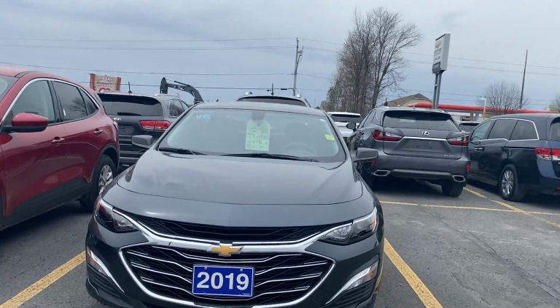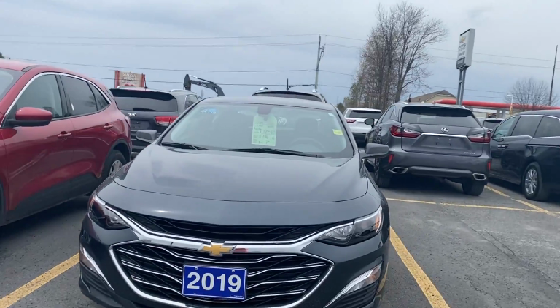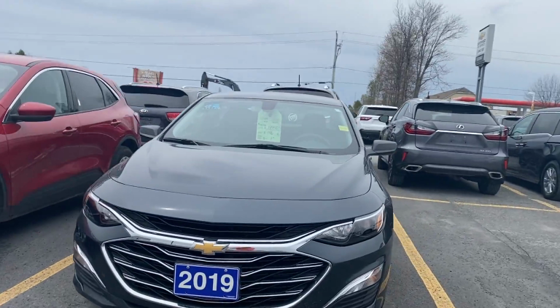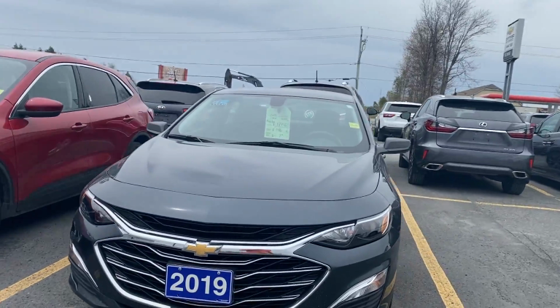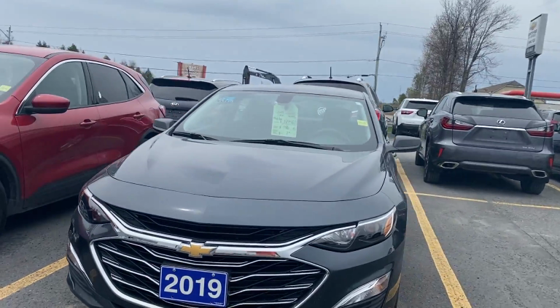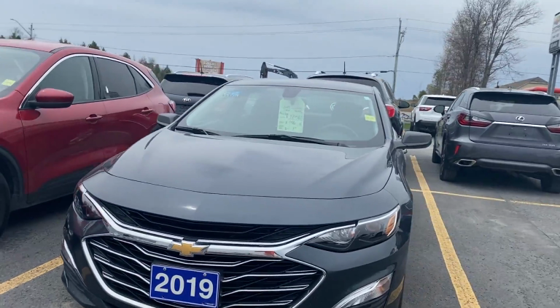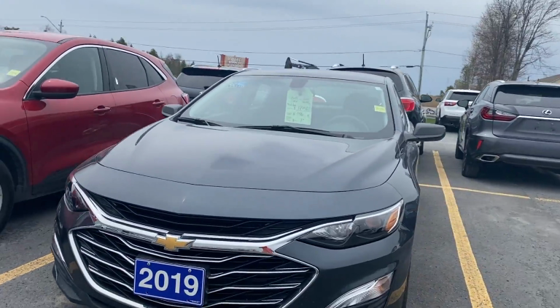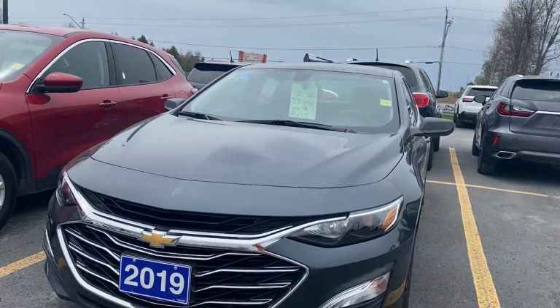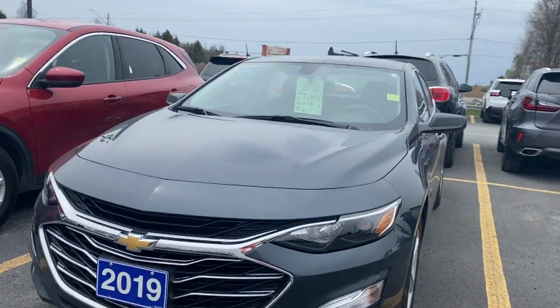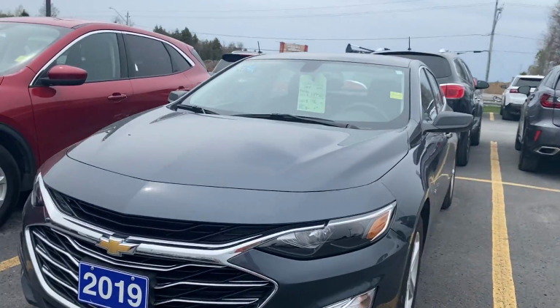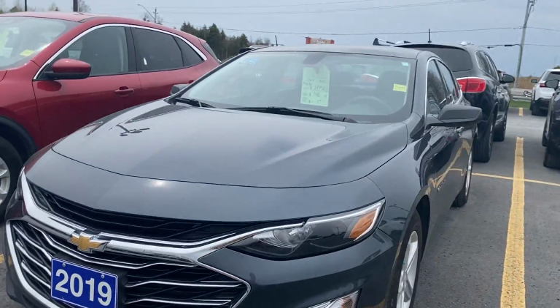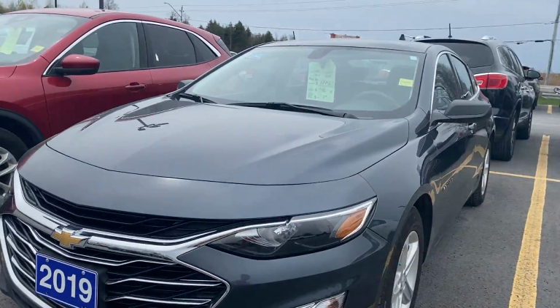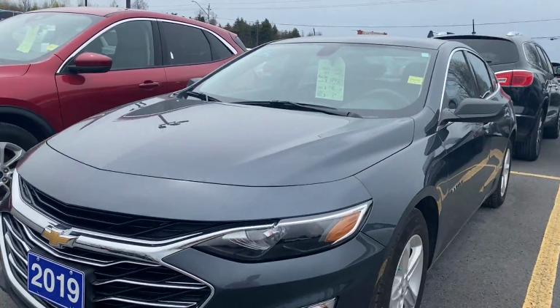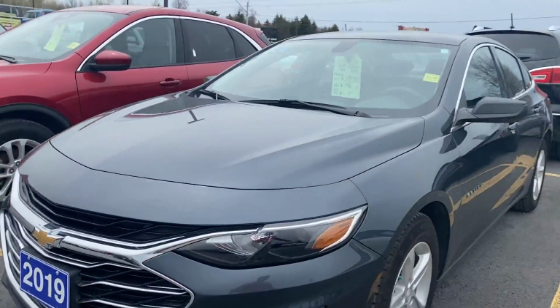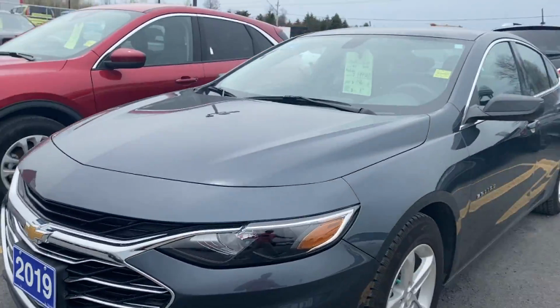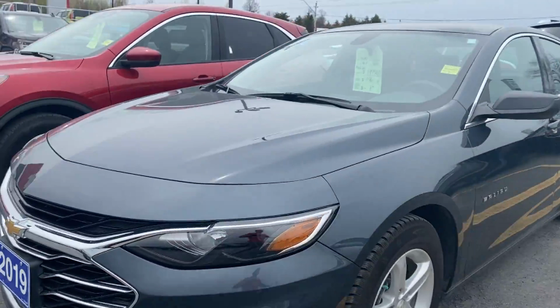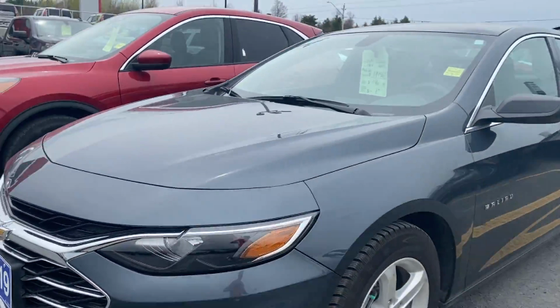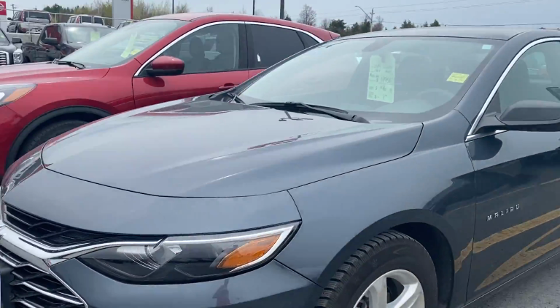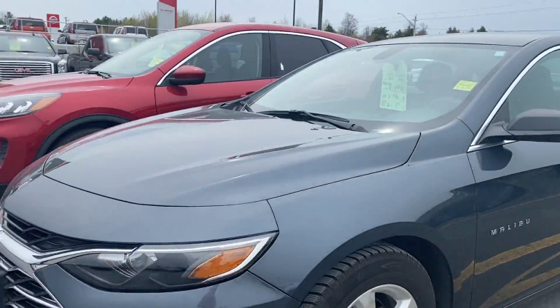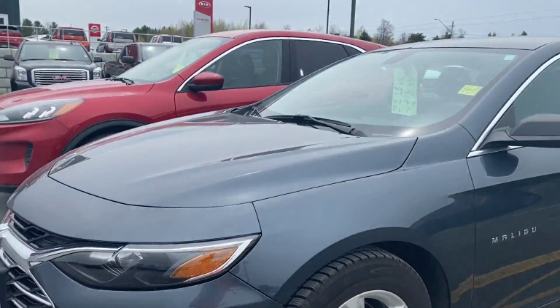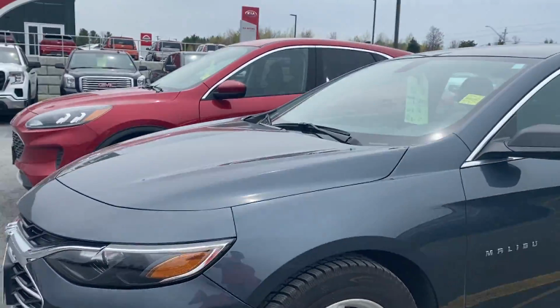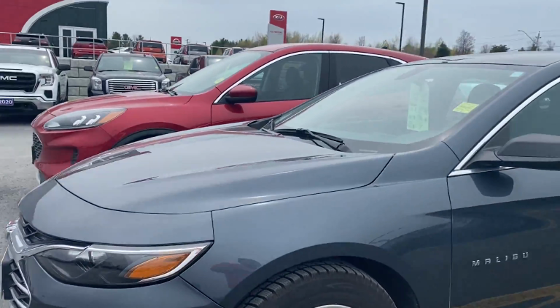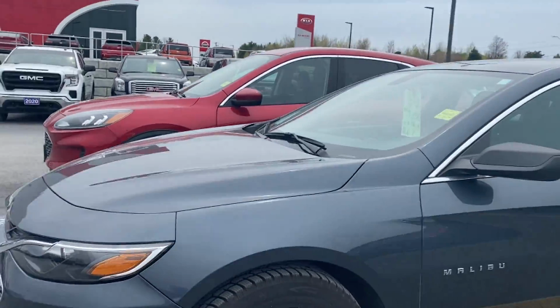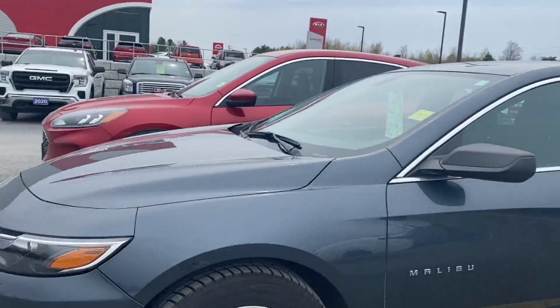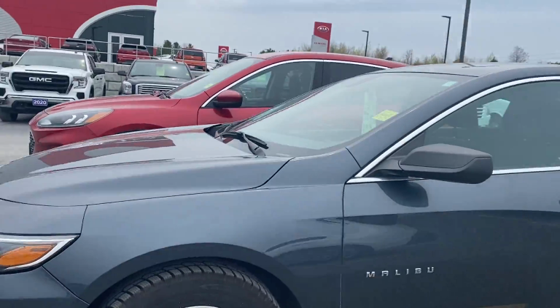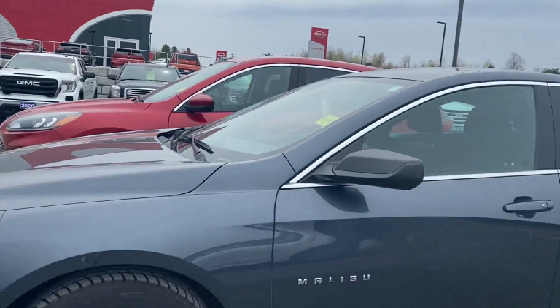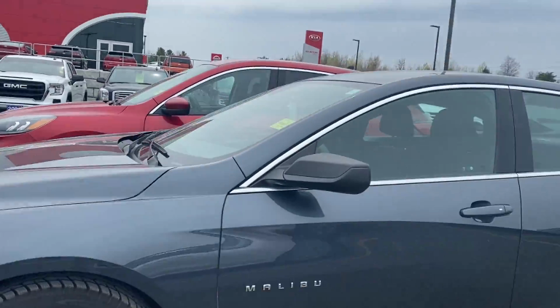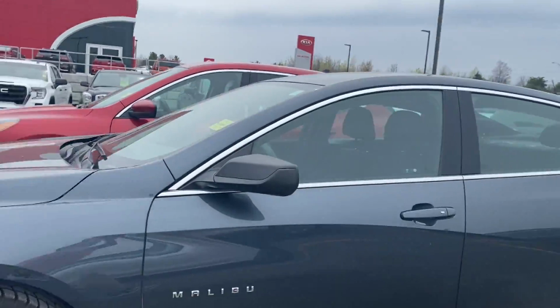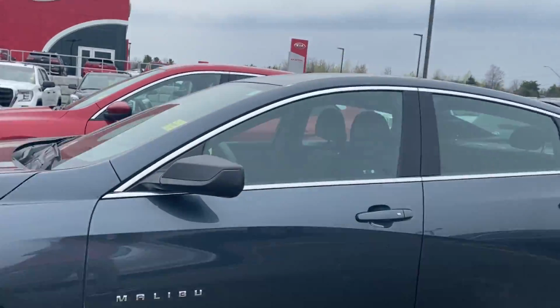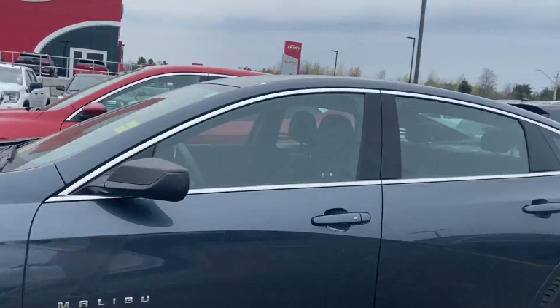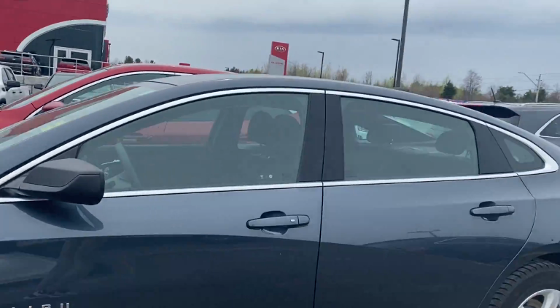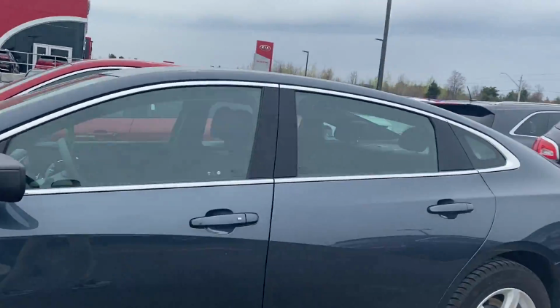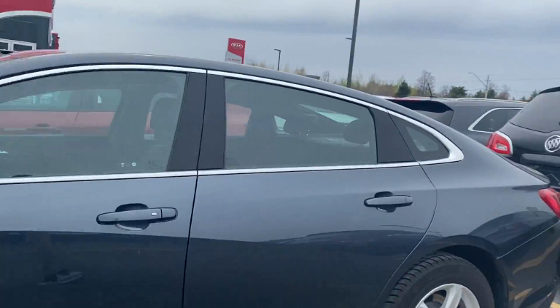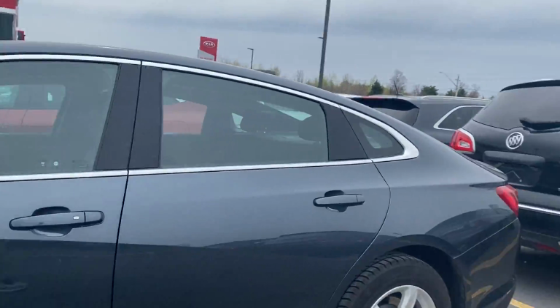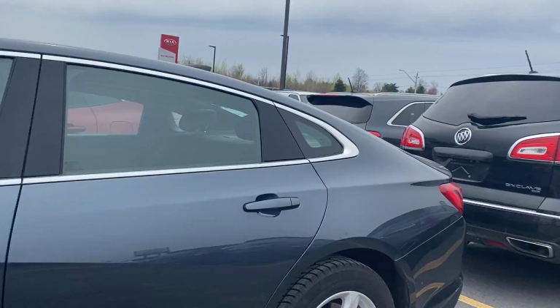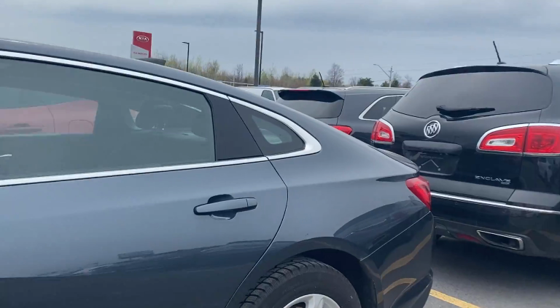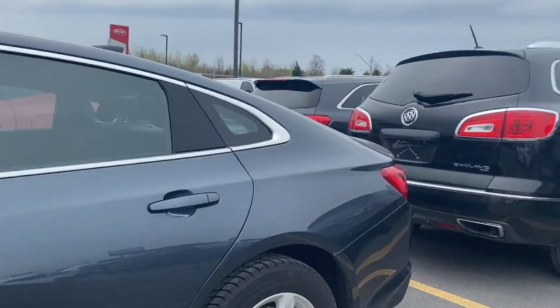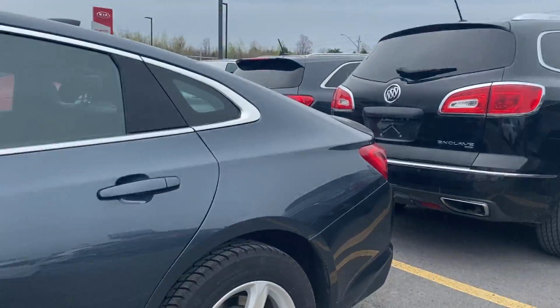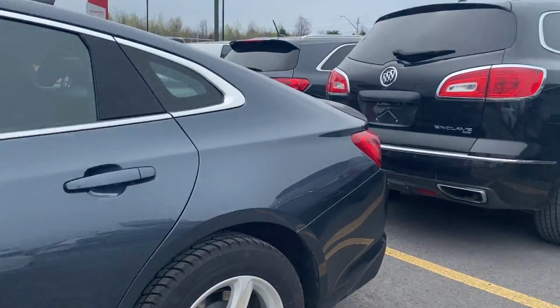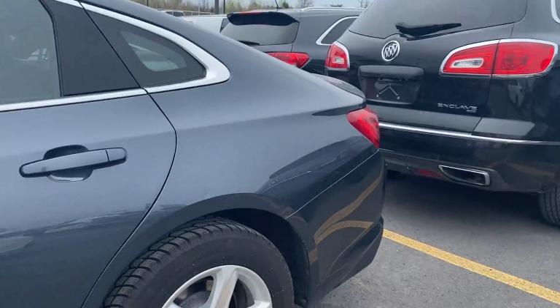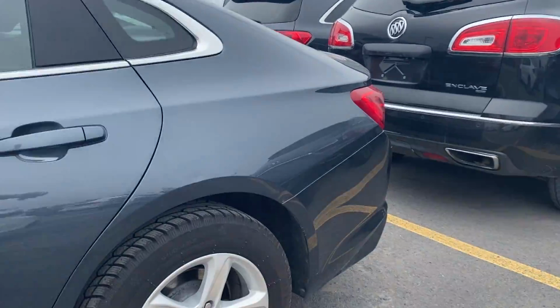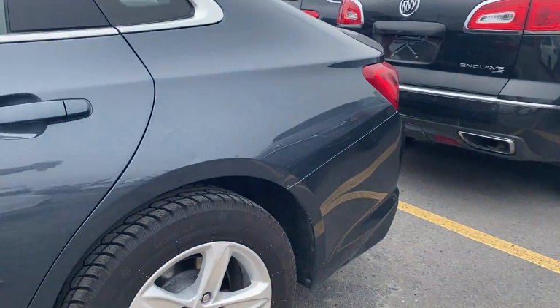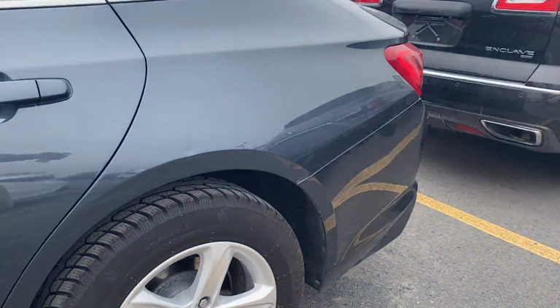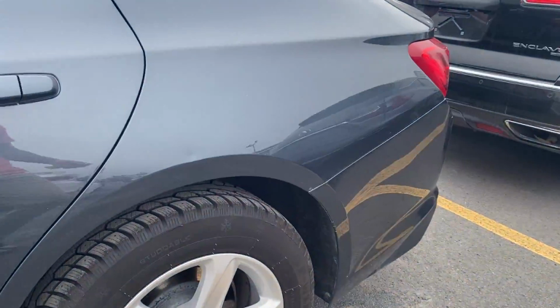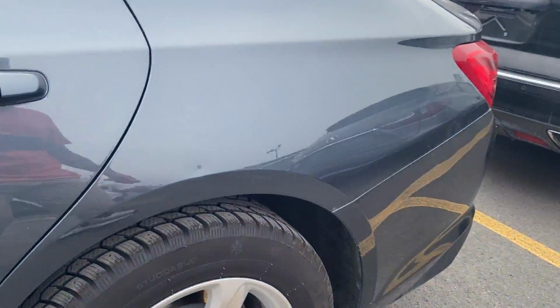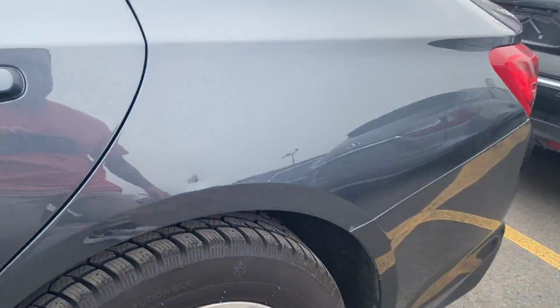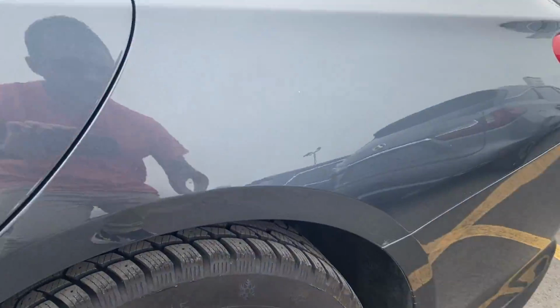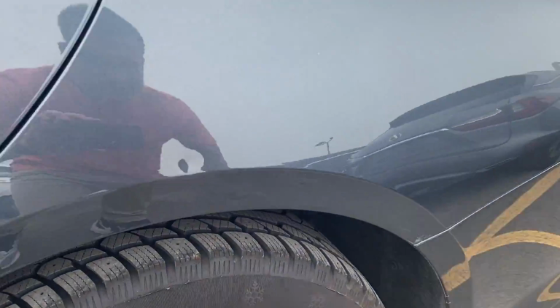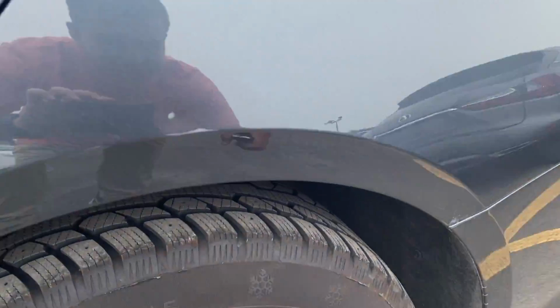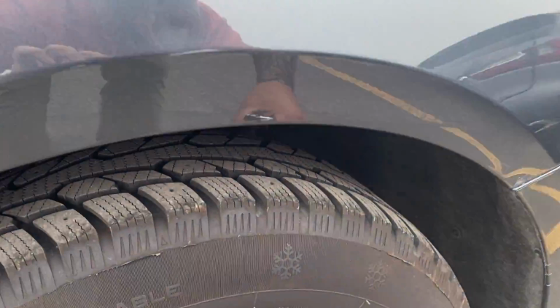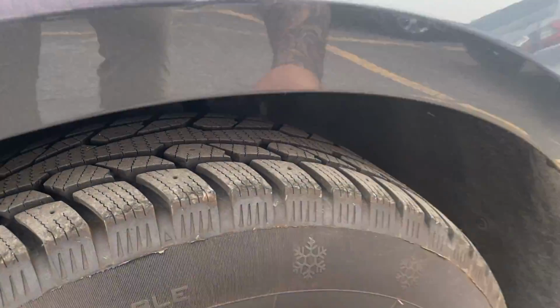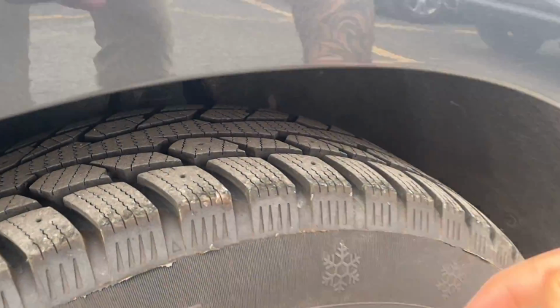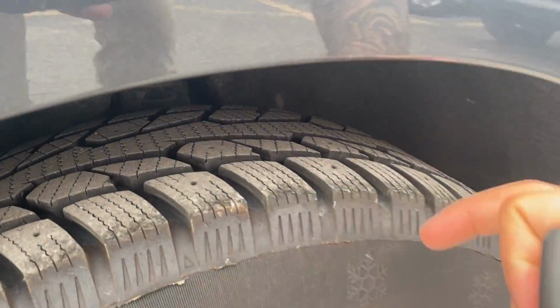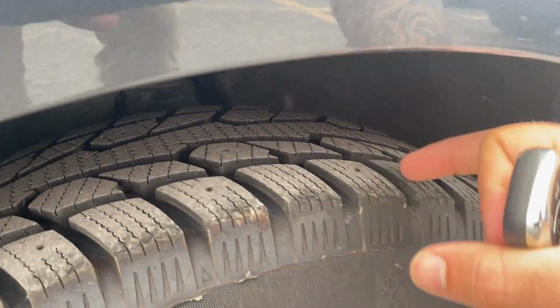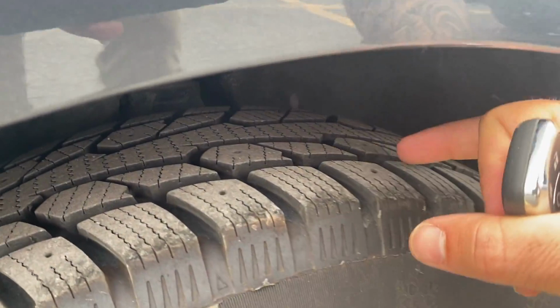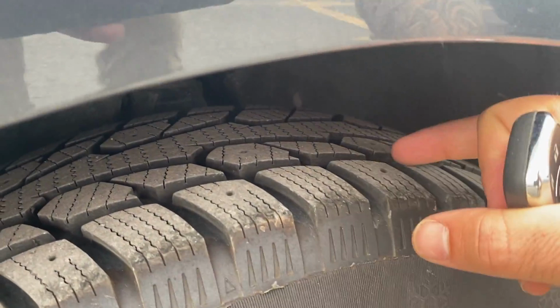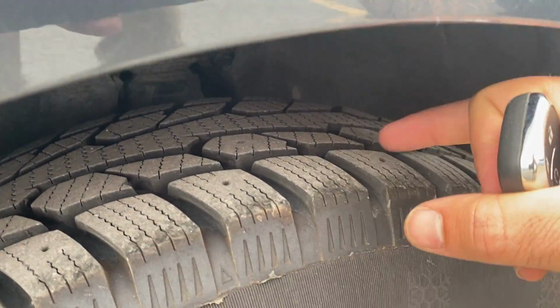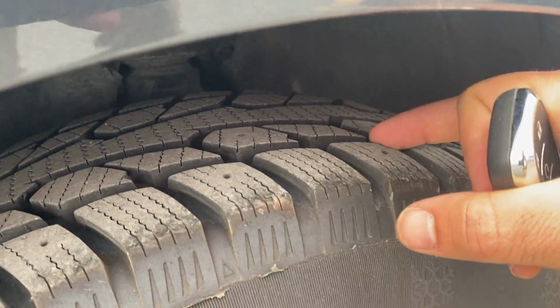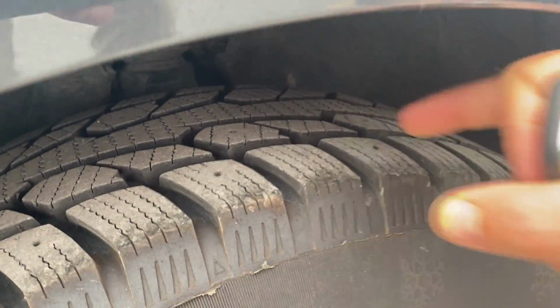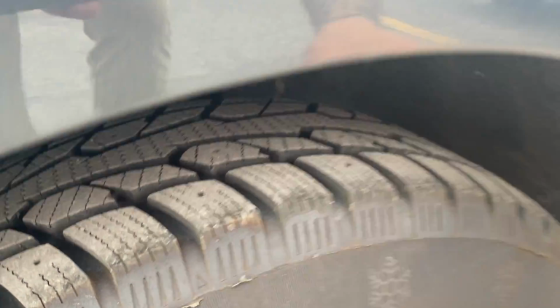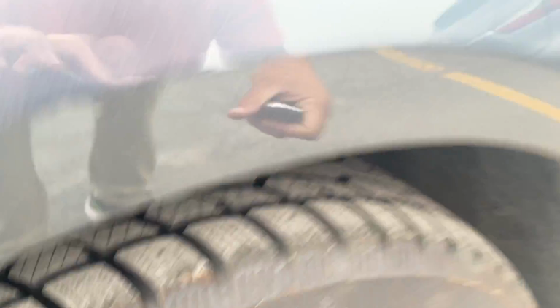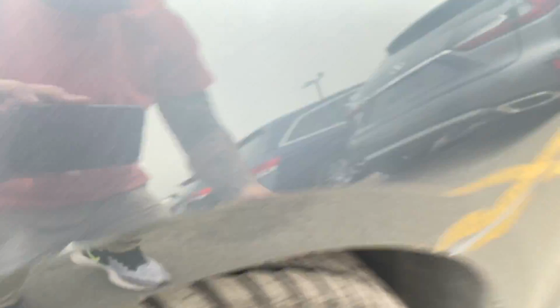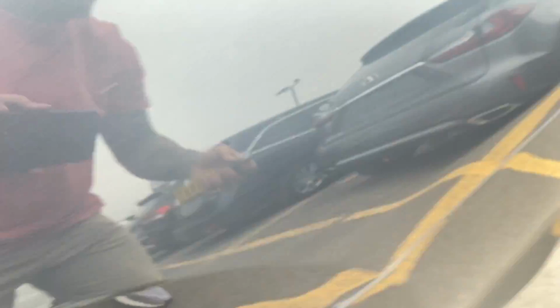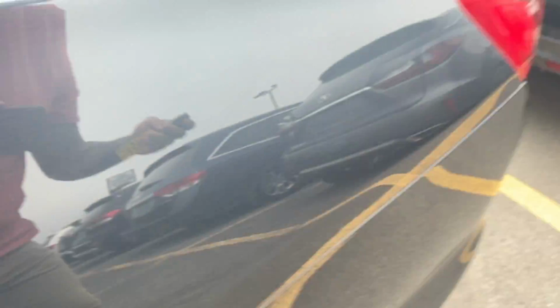Vehicle's in great condition. Nice sporty look to the vehicle. Nice Chevy alloy wheels. Tons of tread left on these tires.